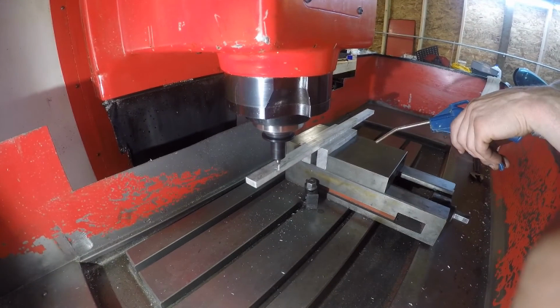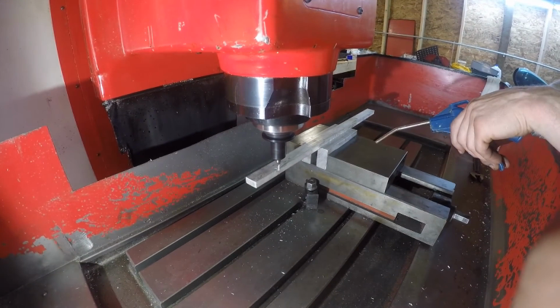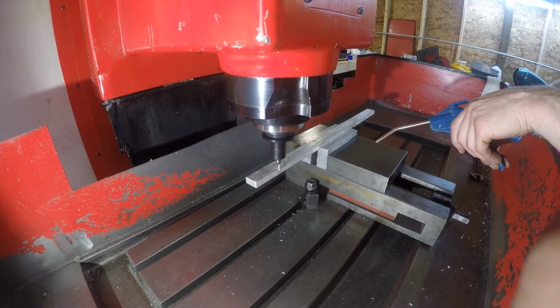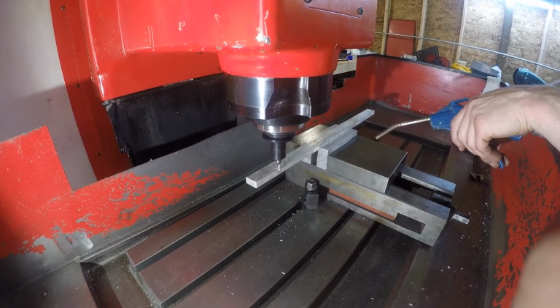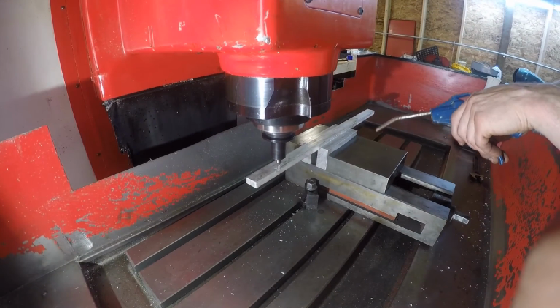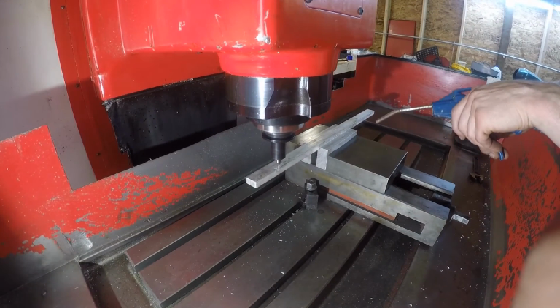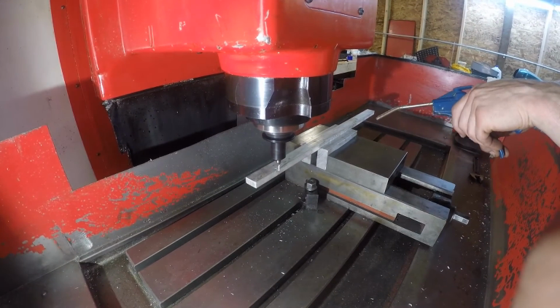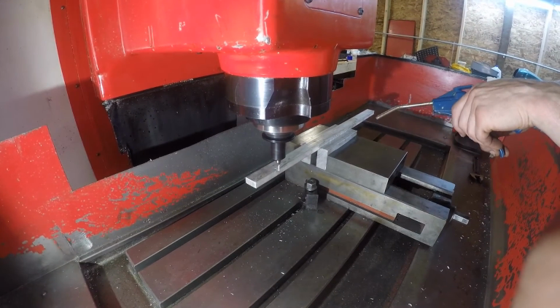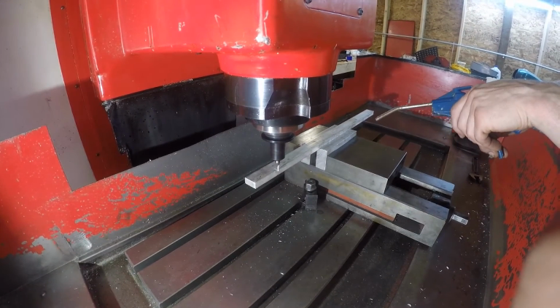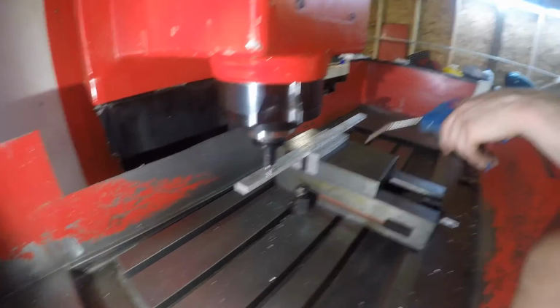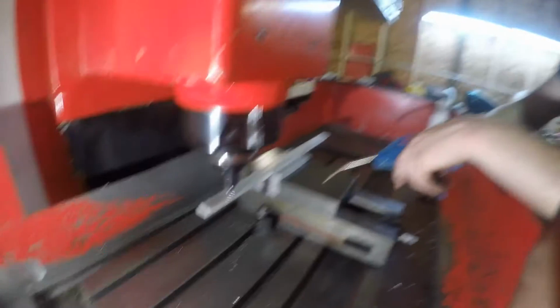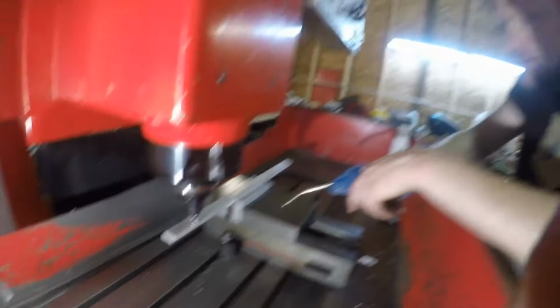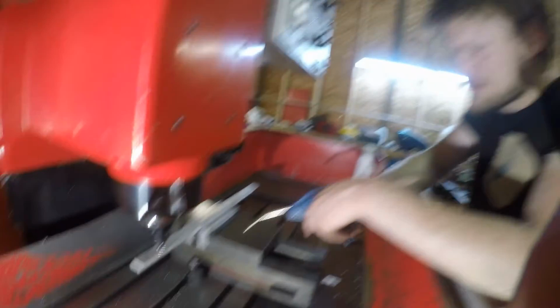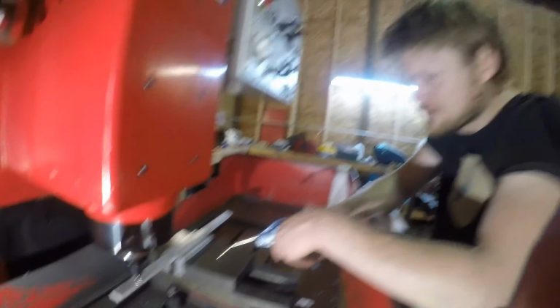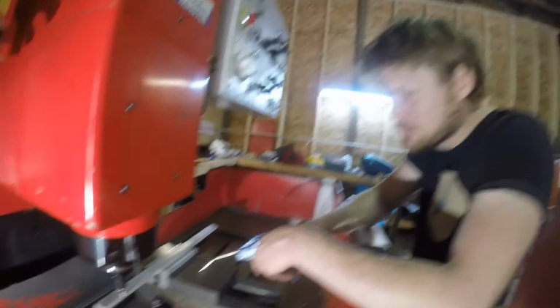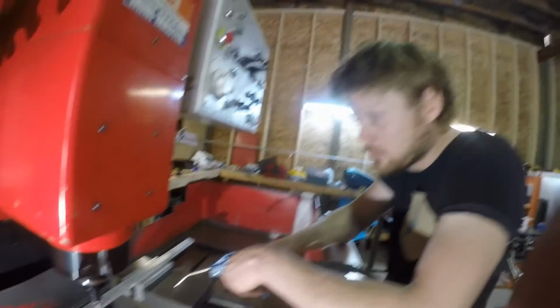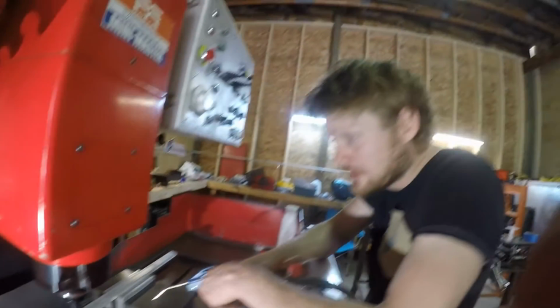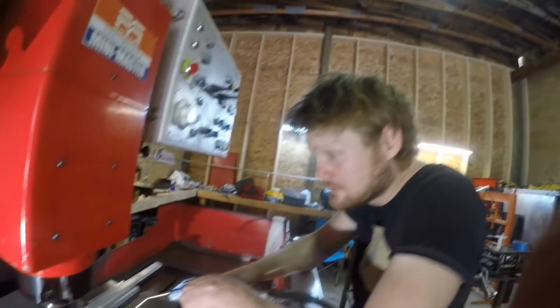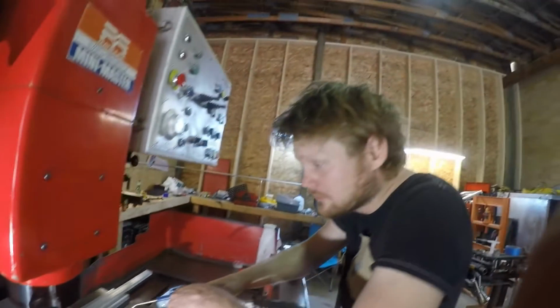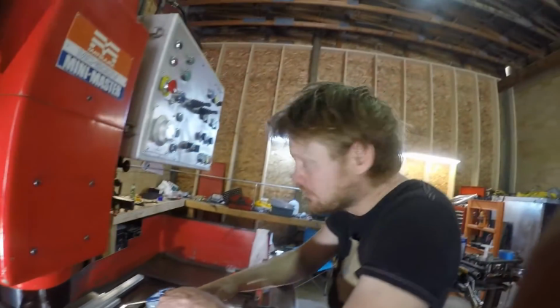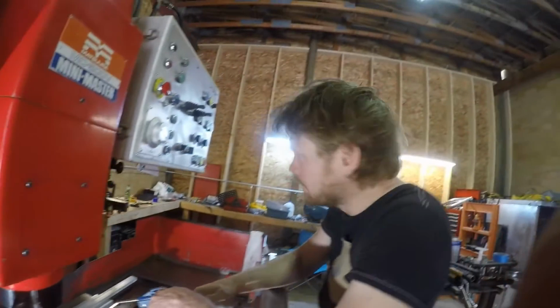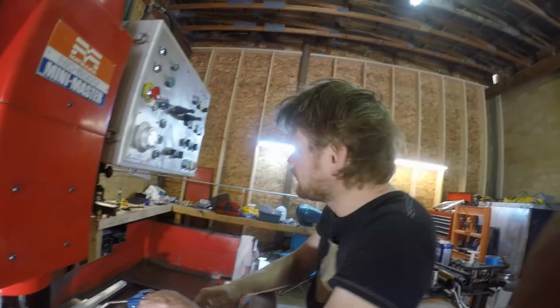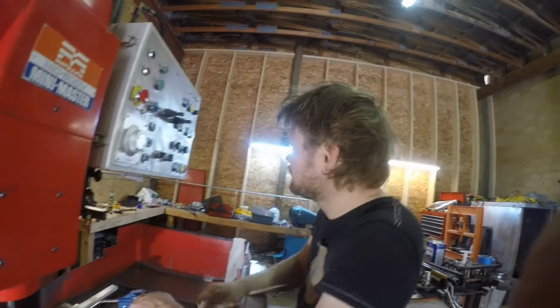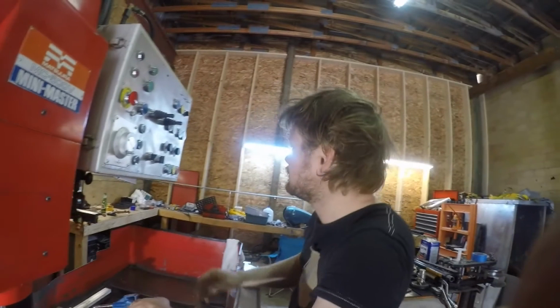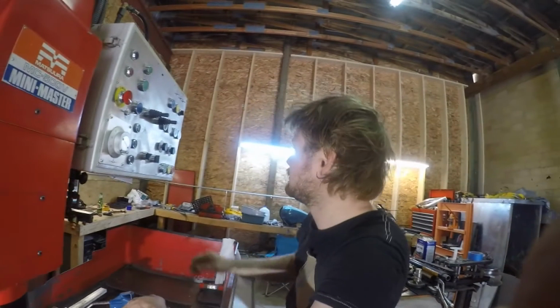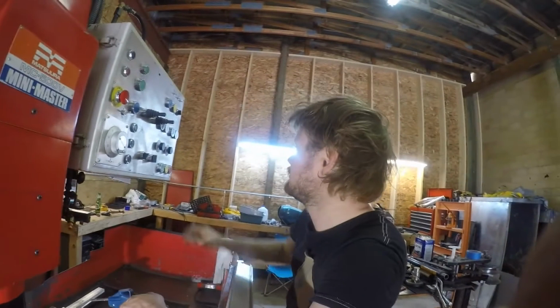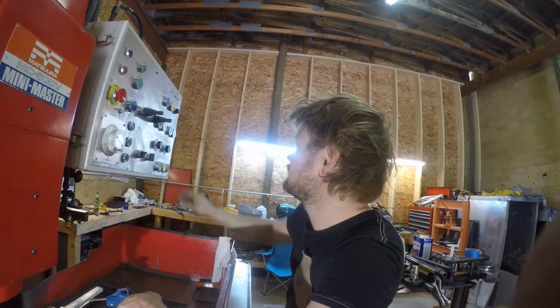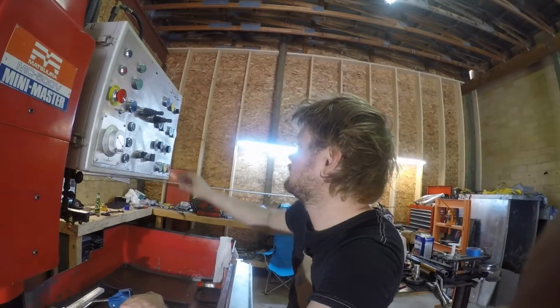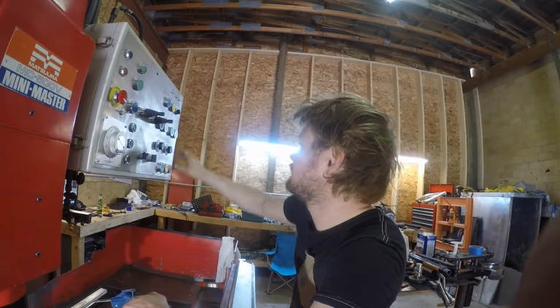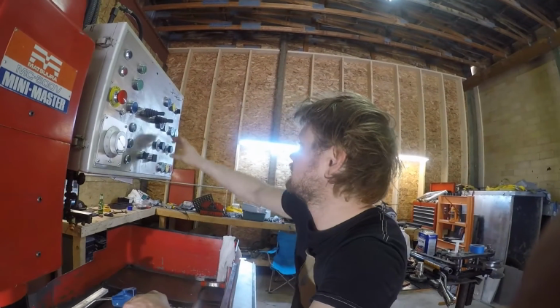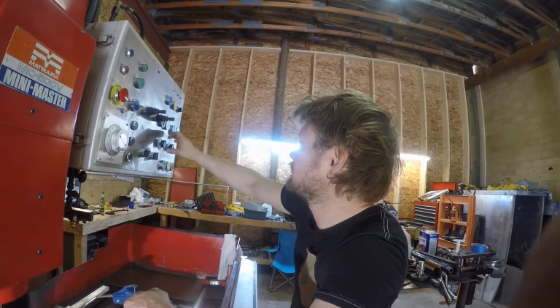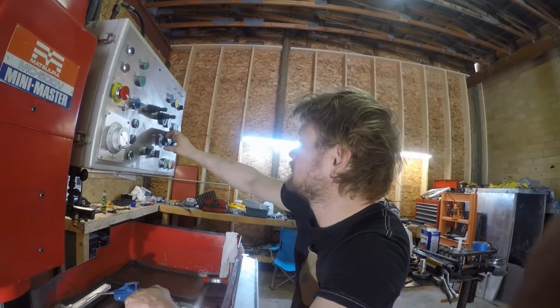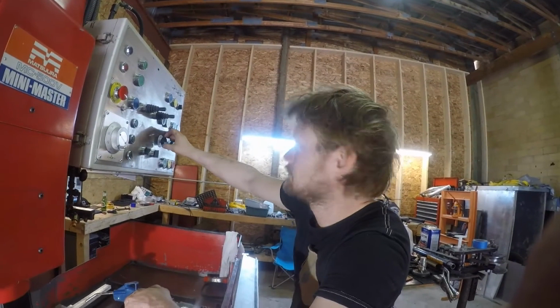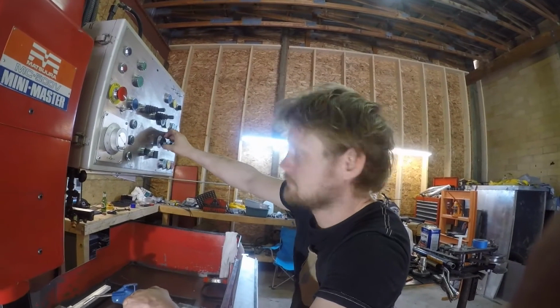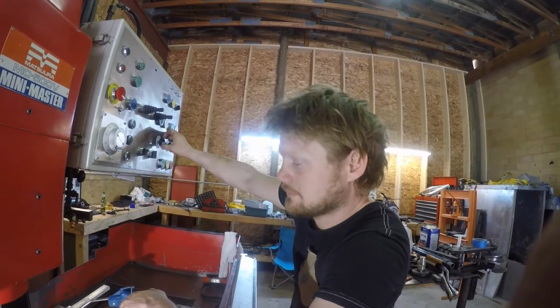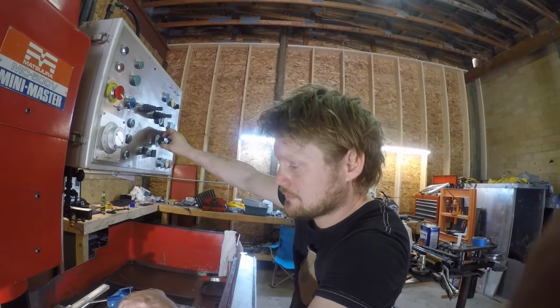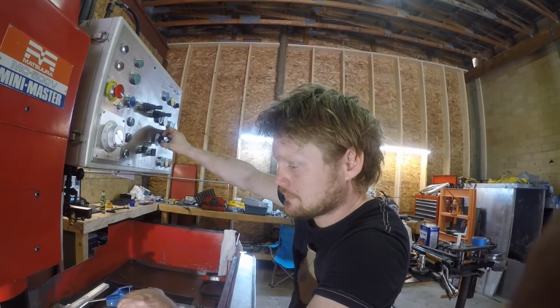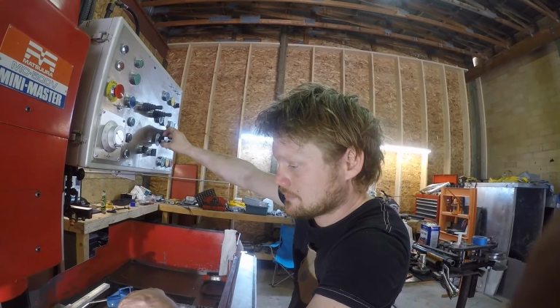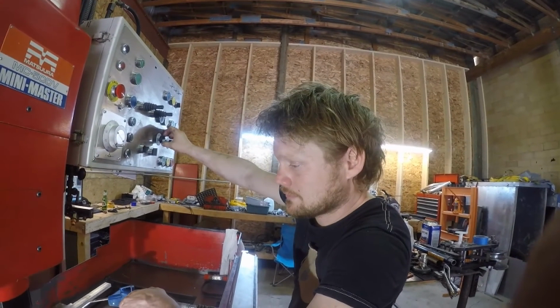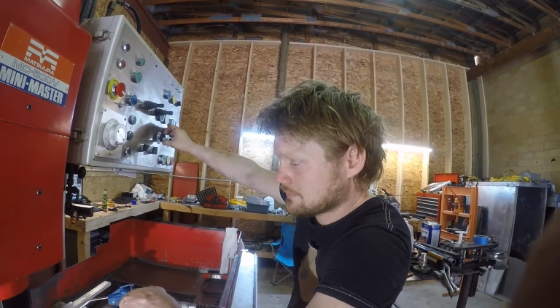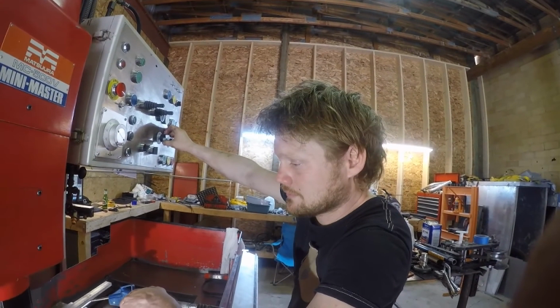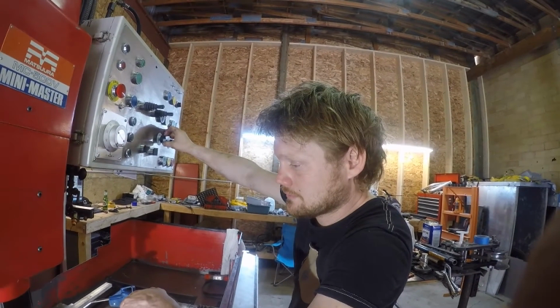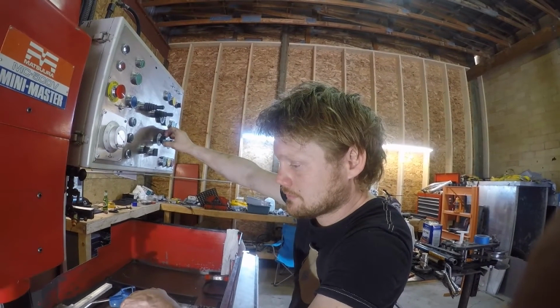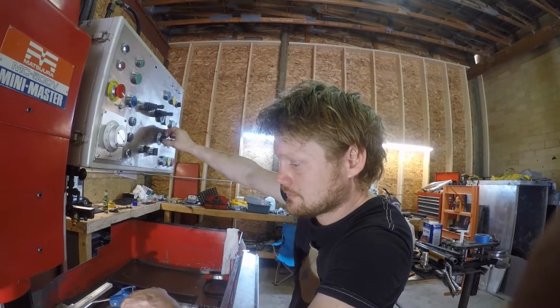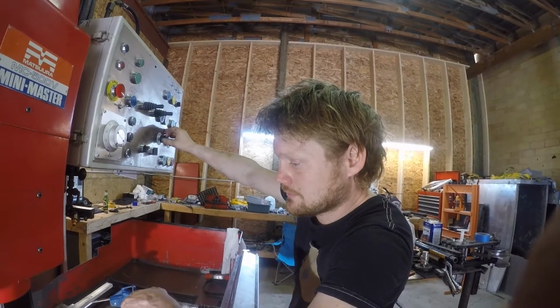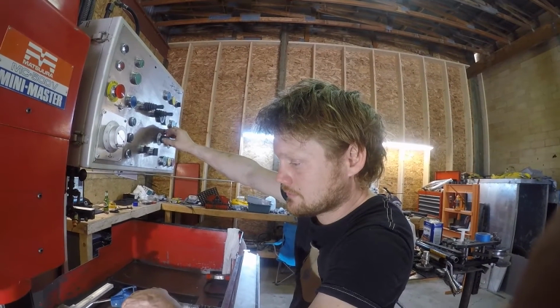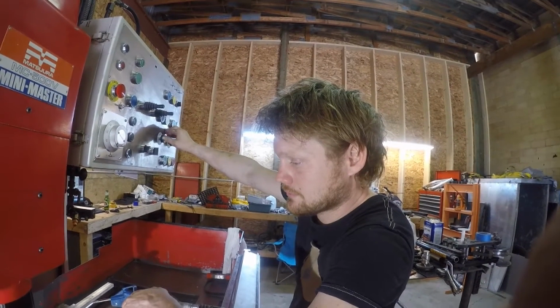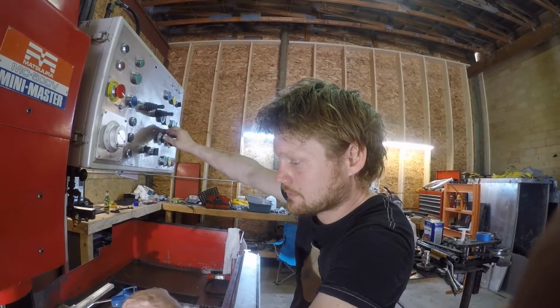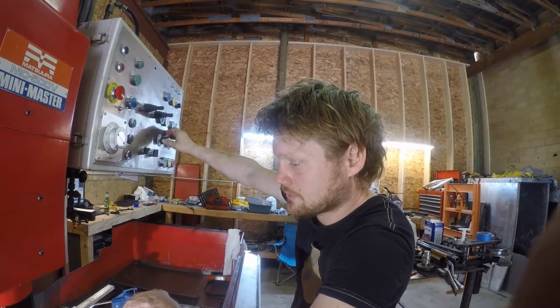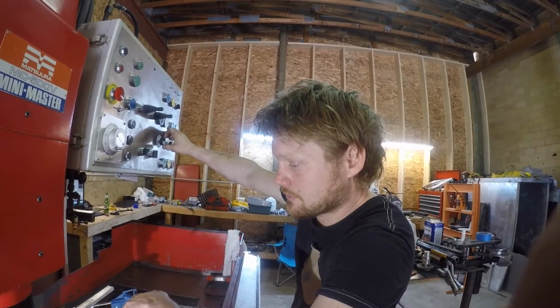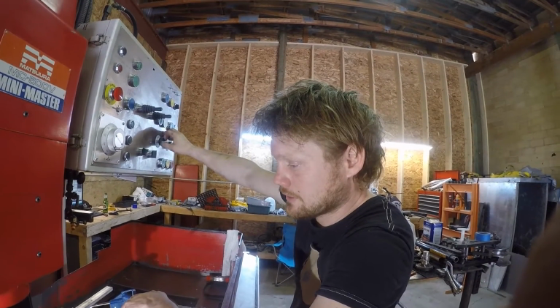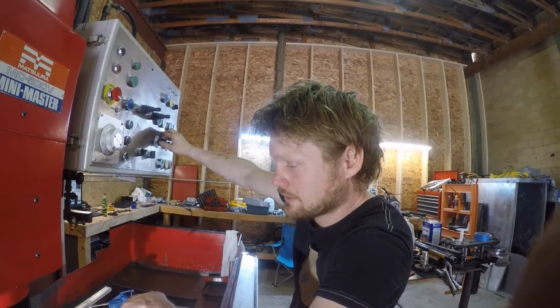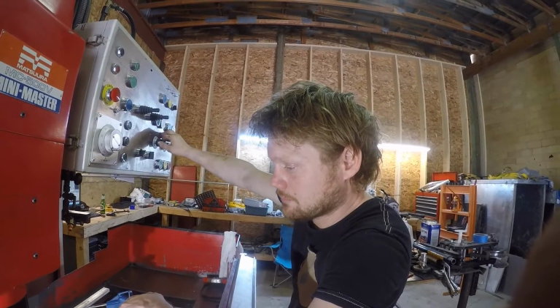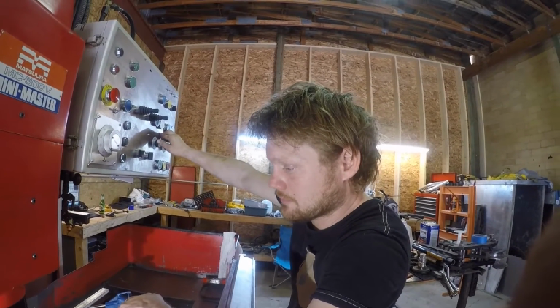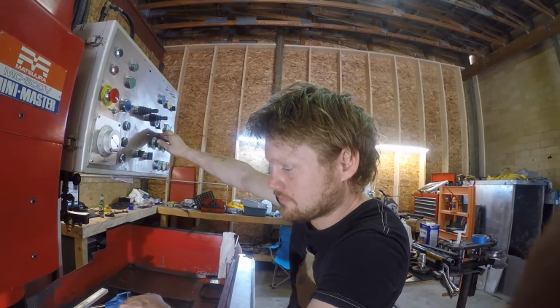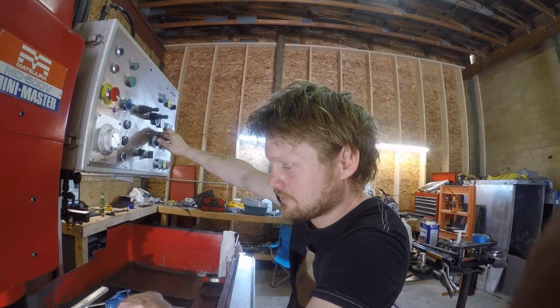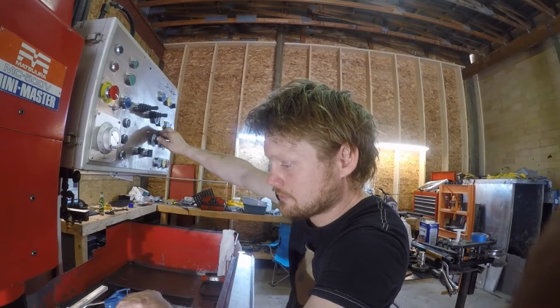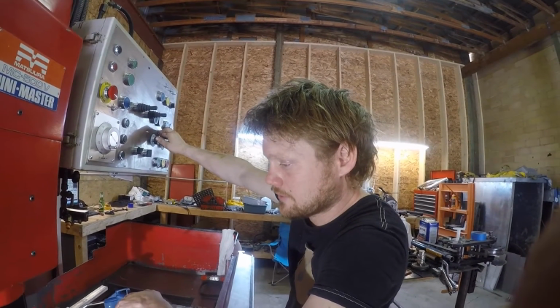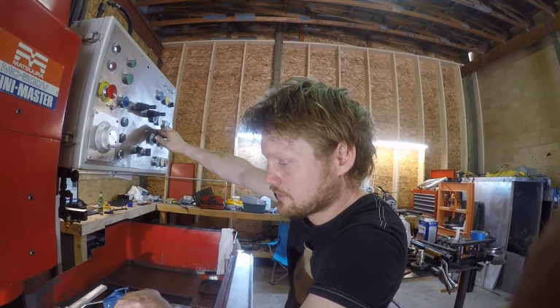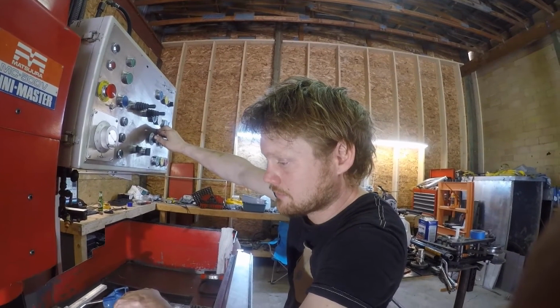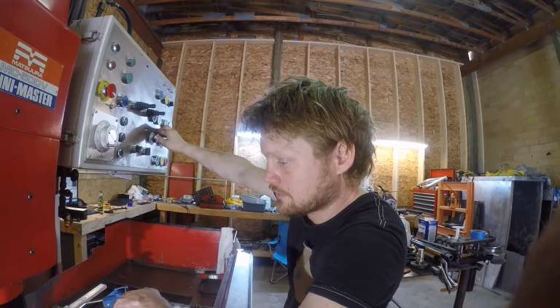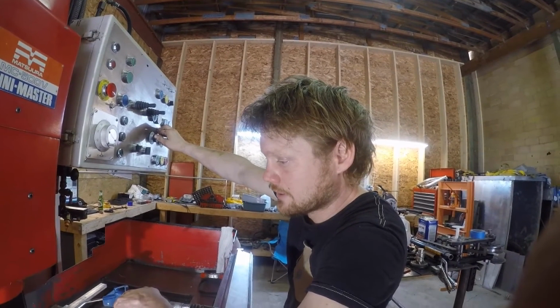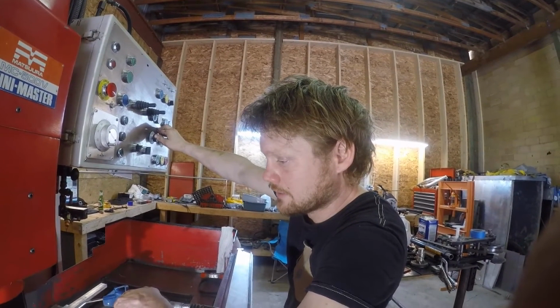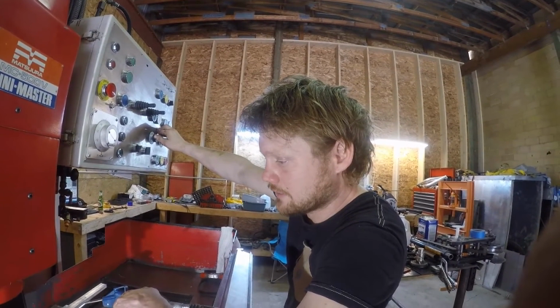Our feed rate is obviously way too low, so we're going to crank it up with a feed rate override here.